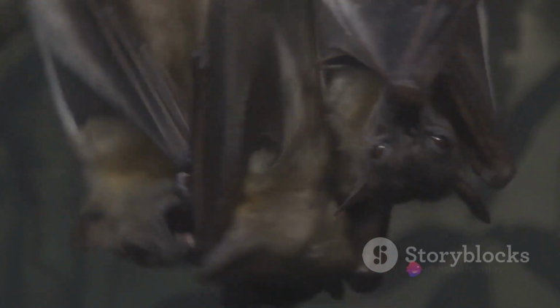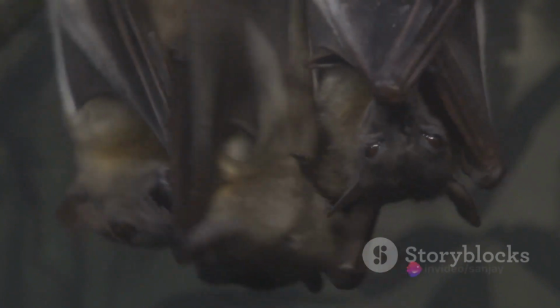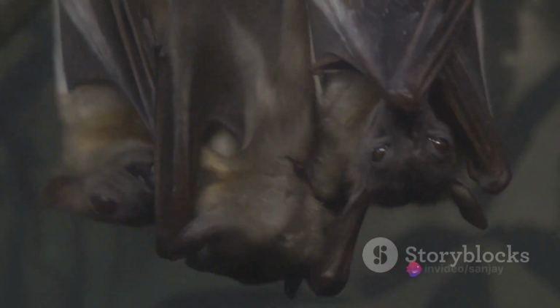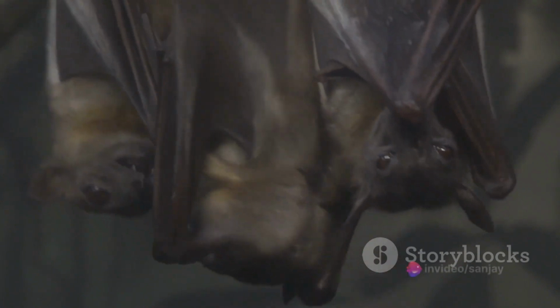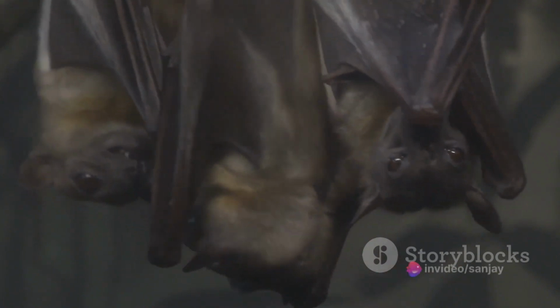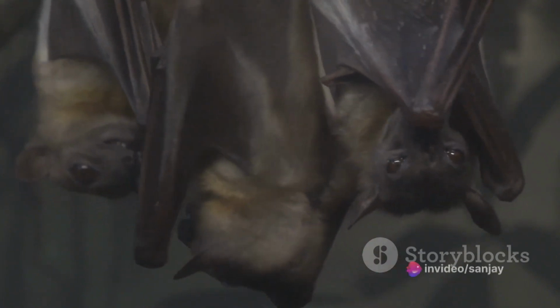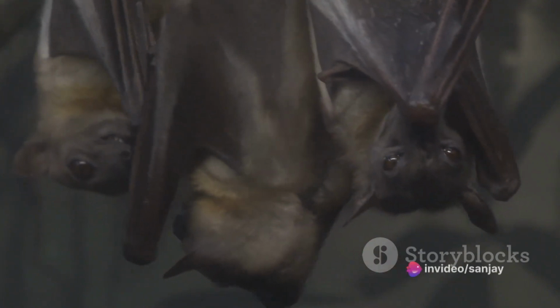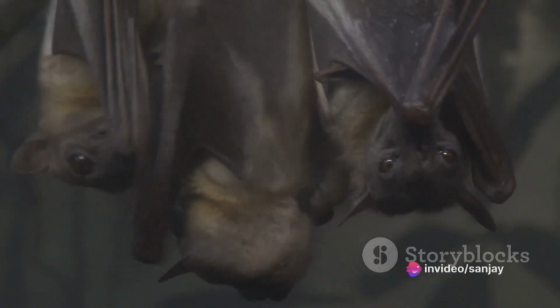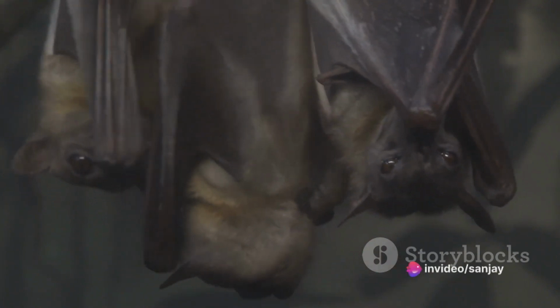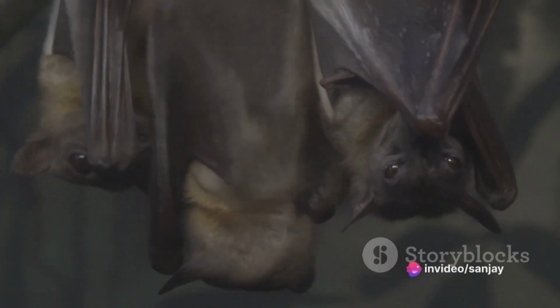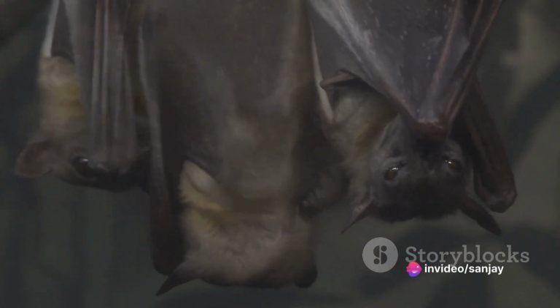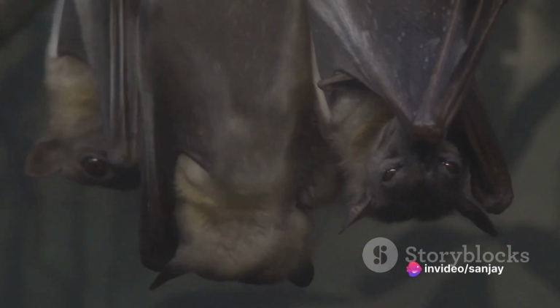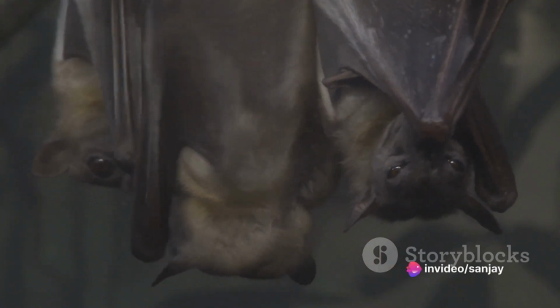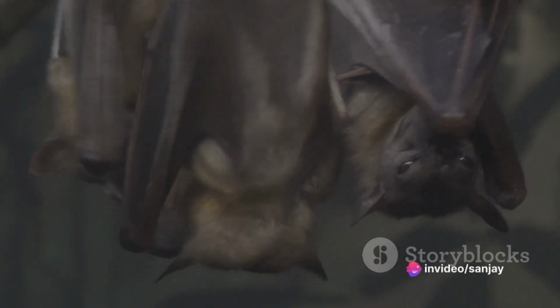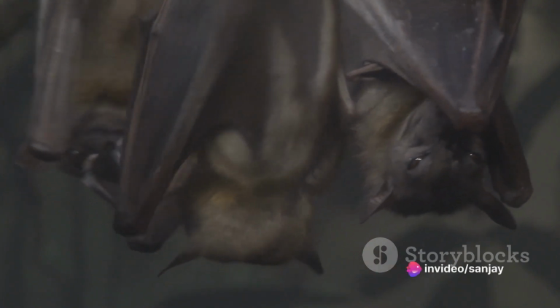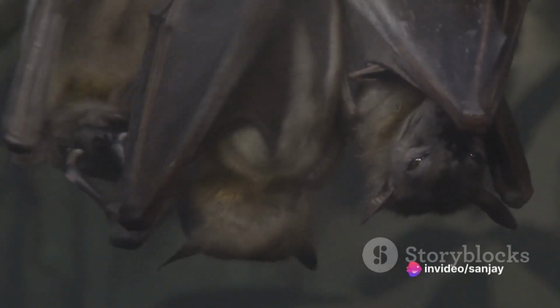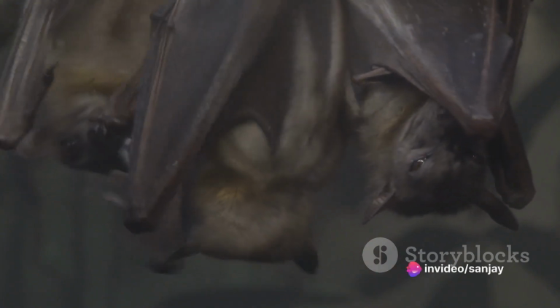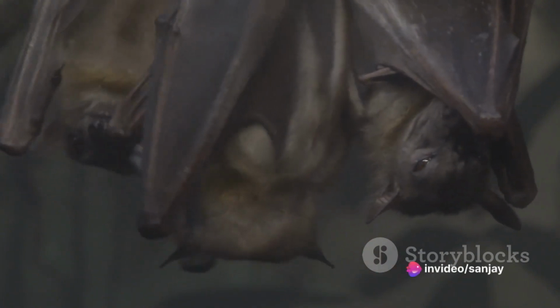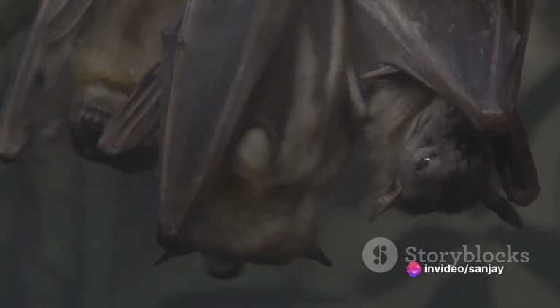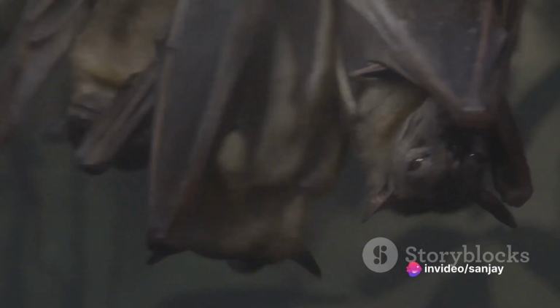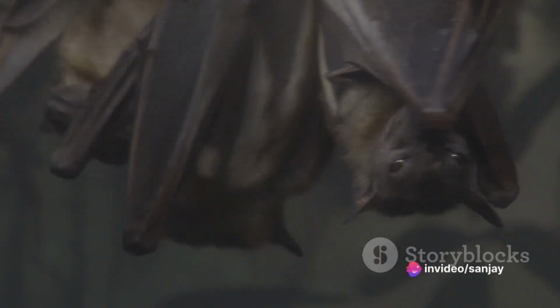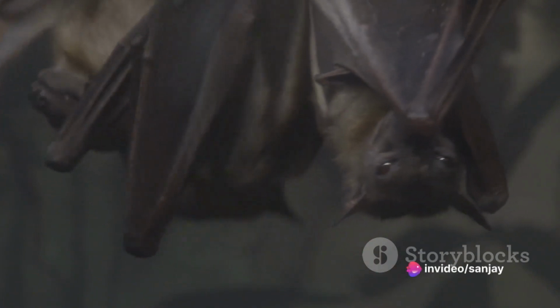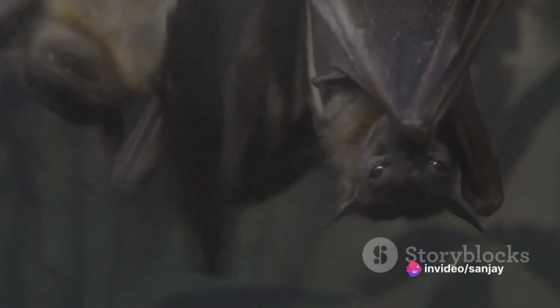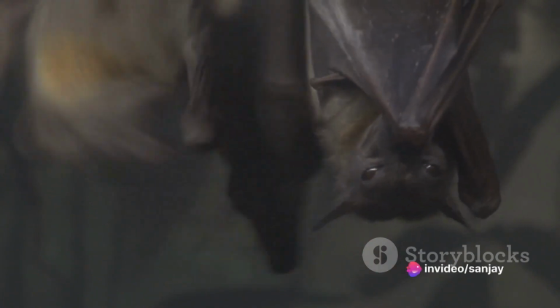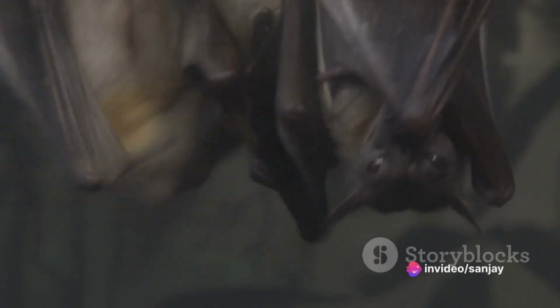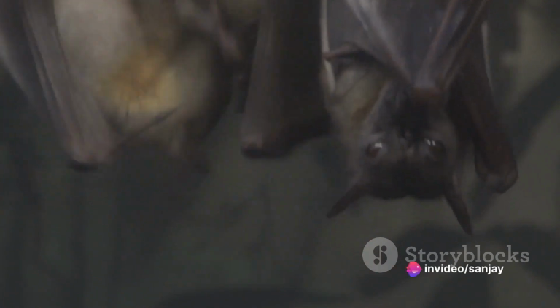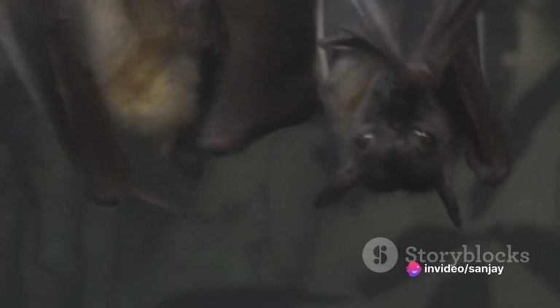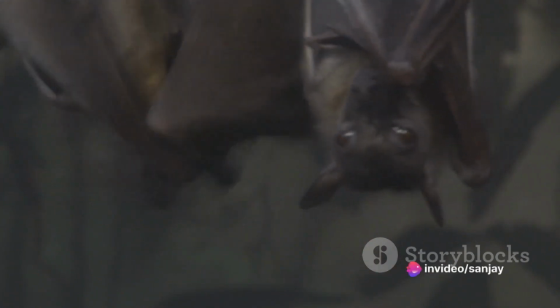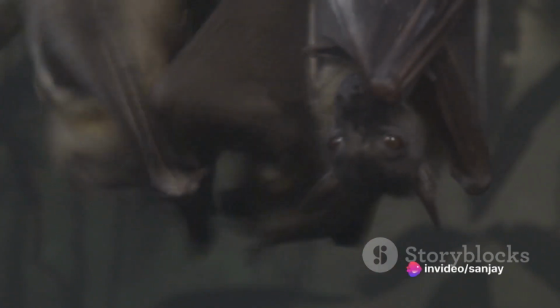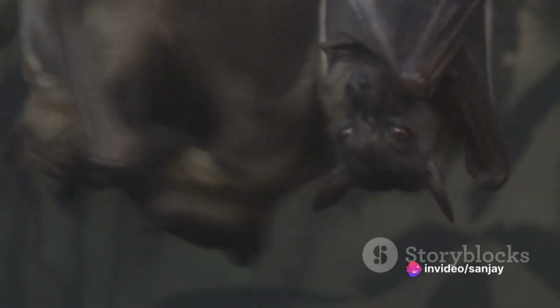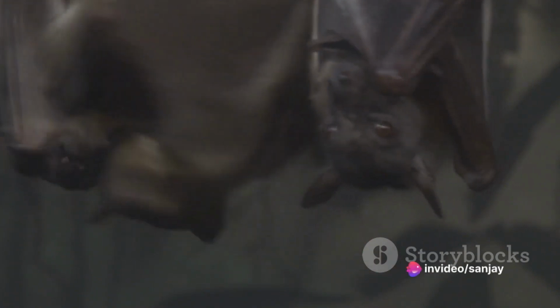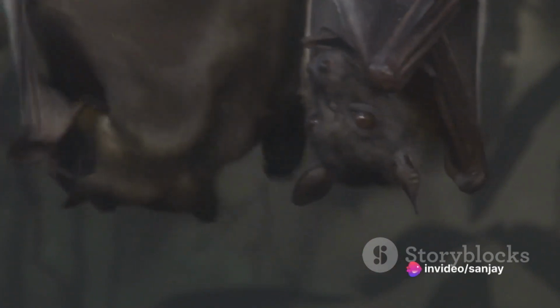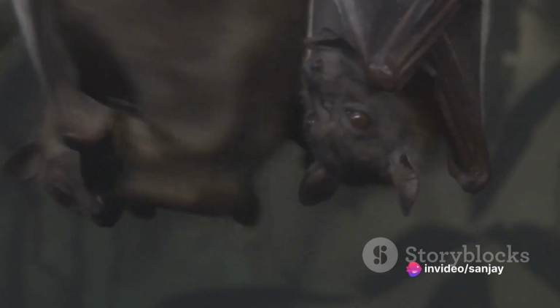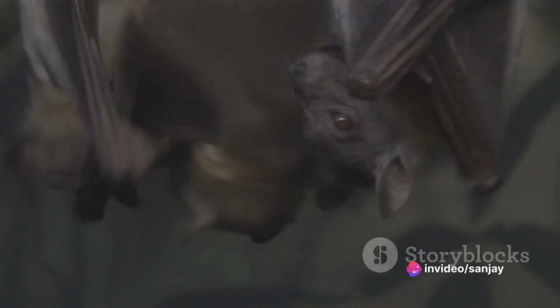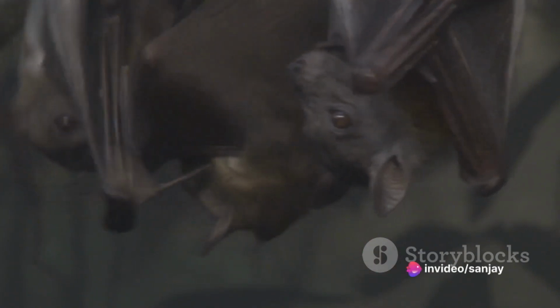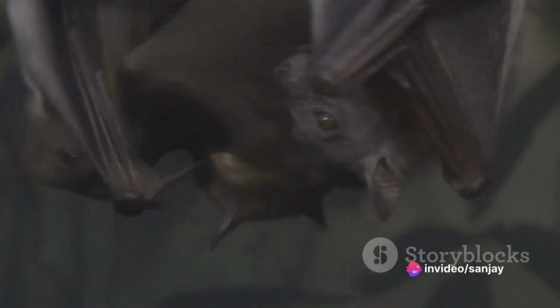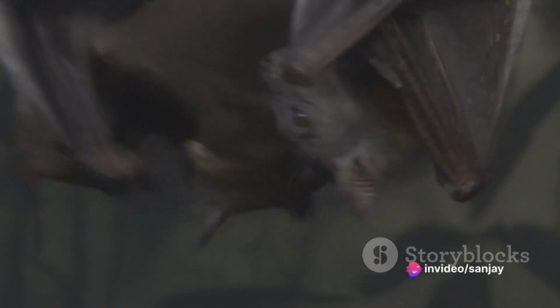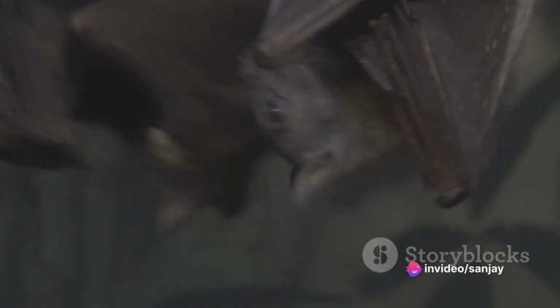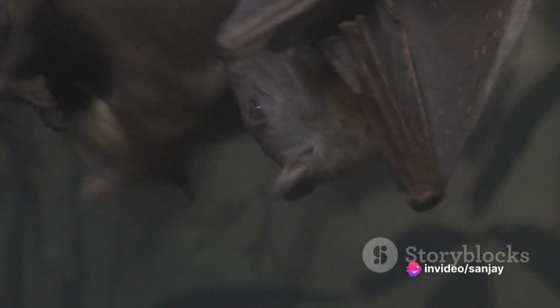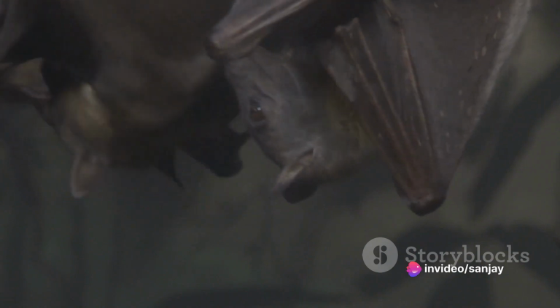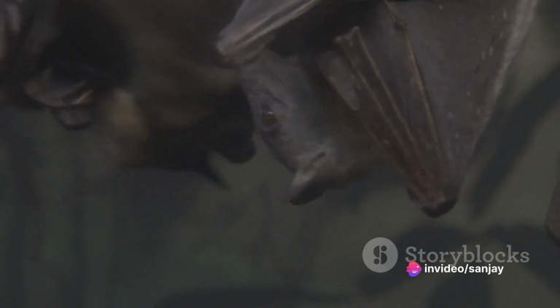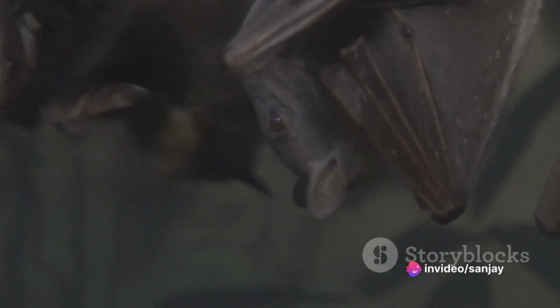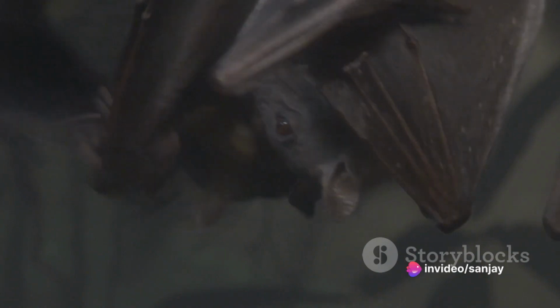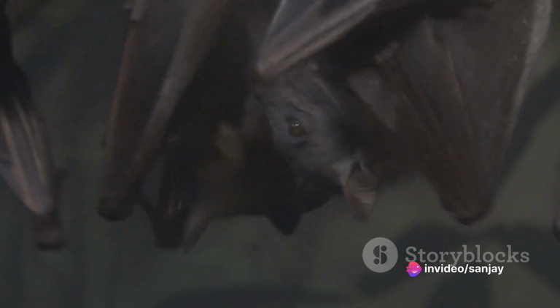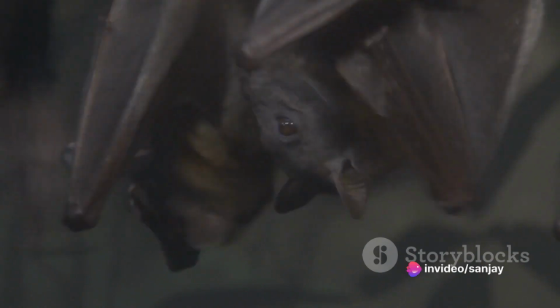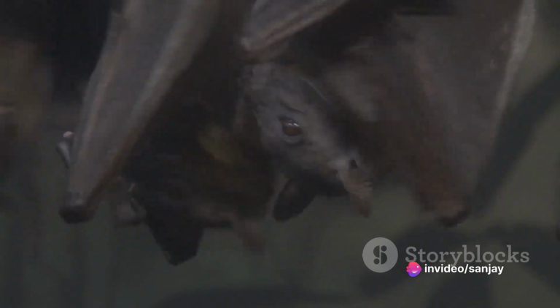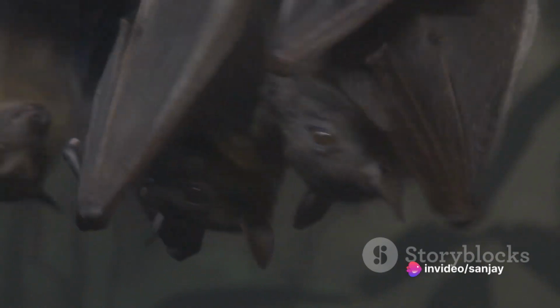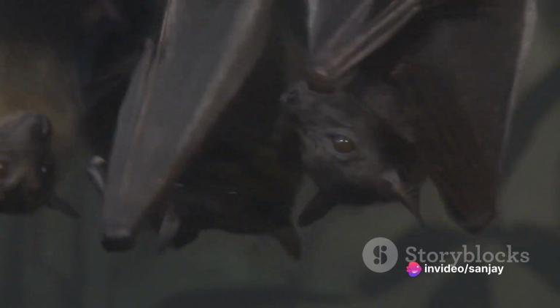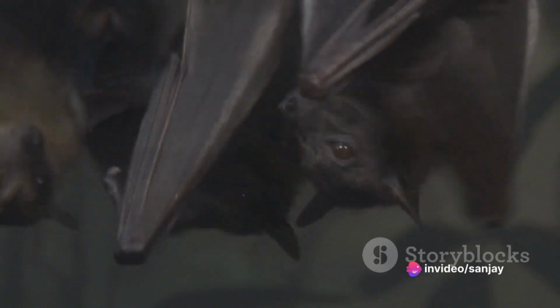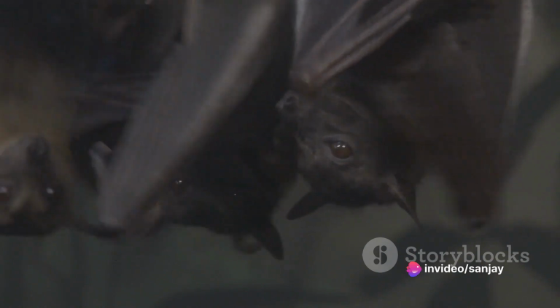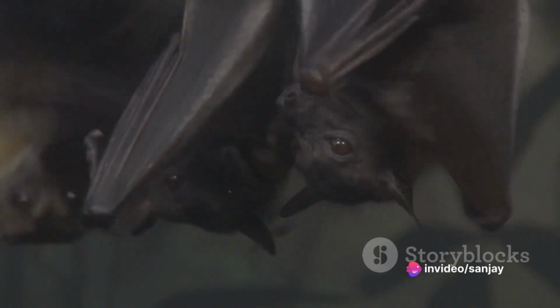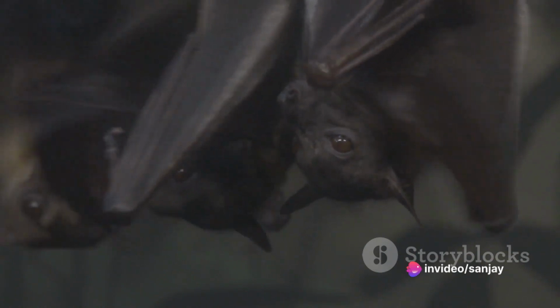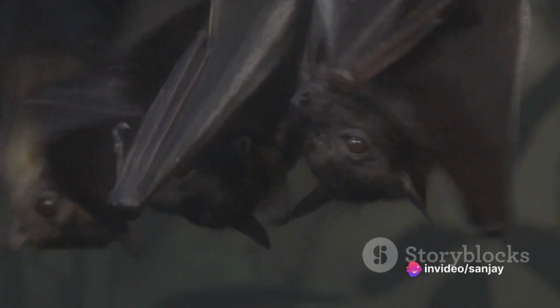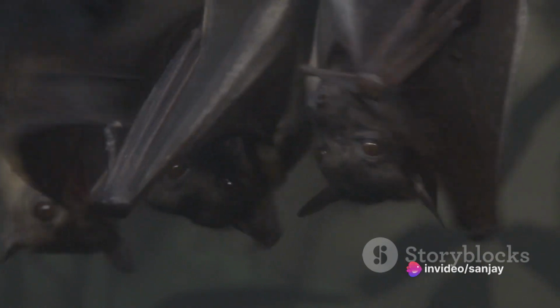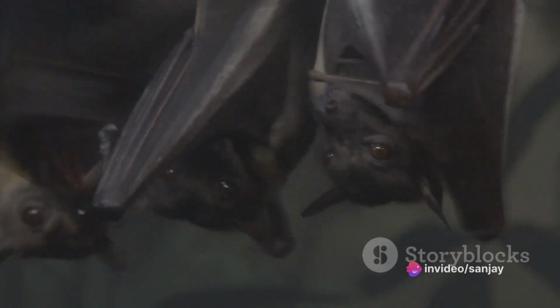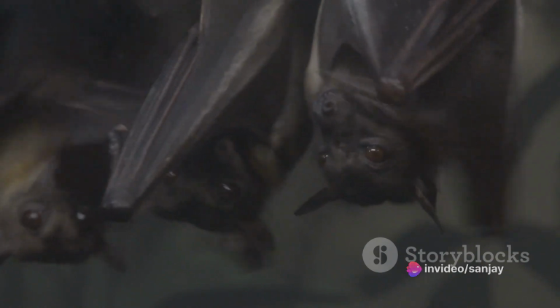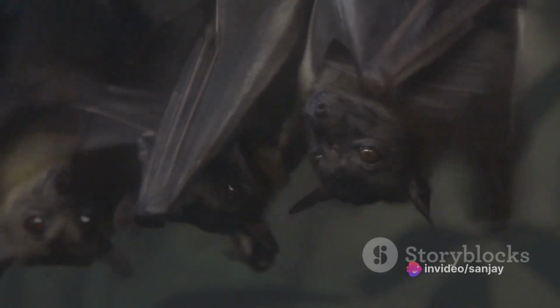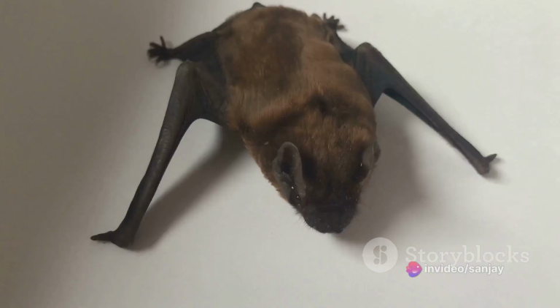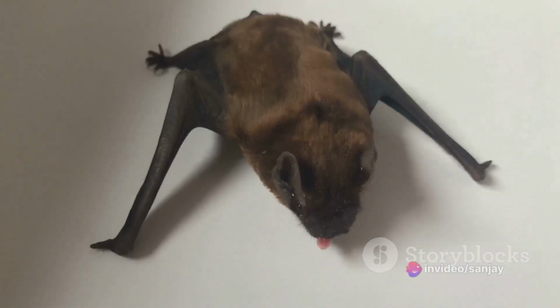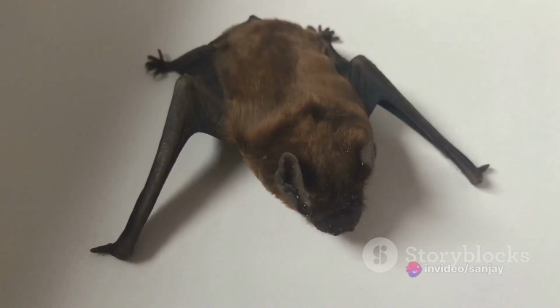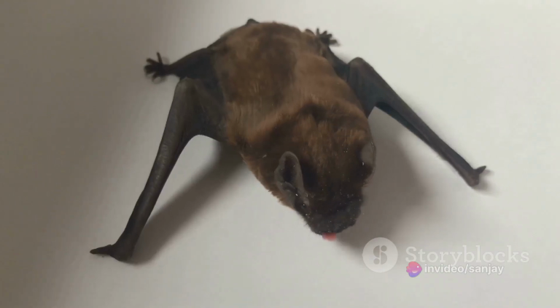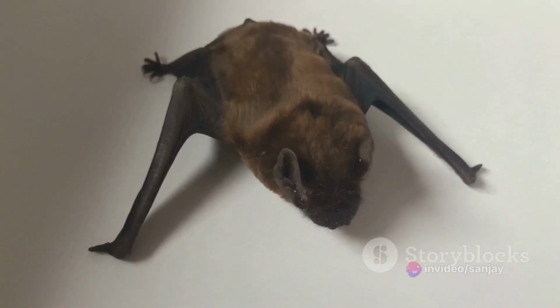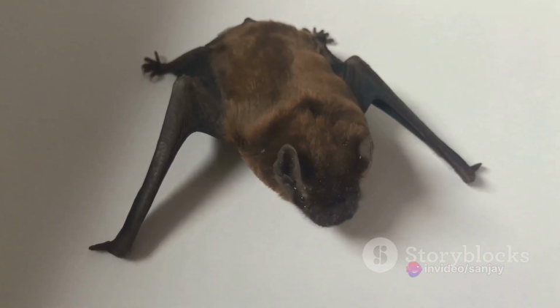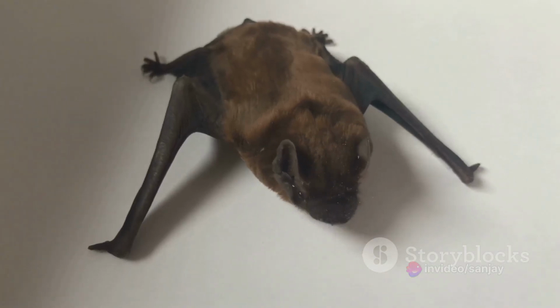They can be found in caves, trees, and even buildings. Some species migrate long distances to find food and suitable roosting sites.